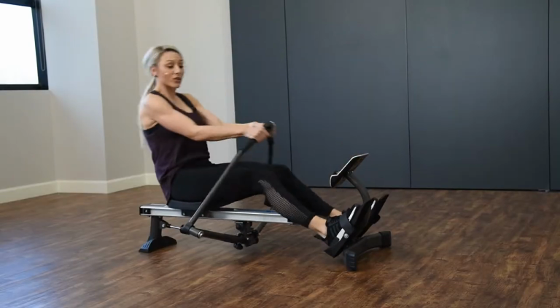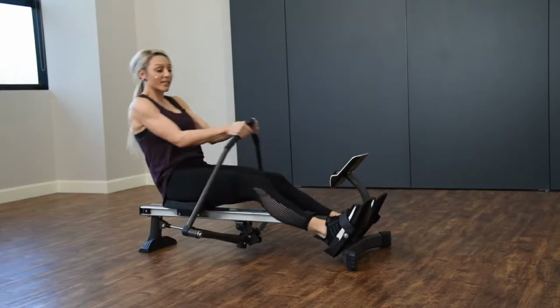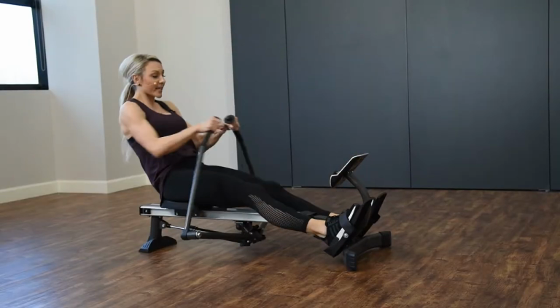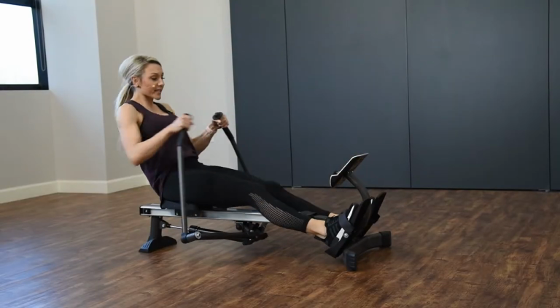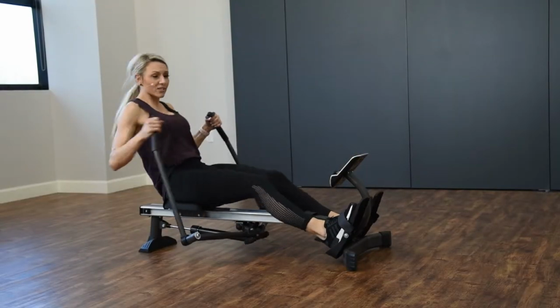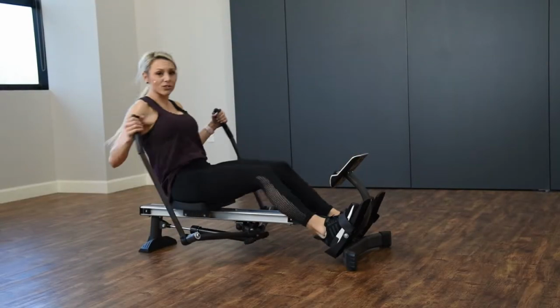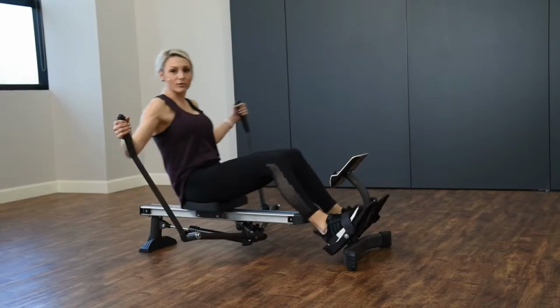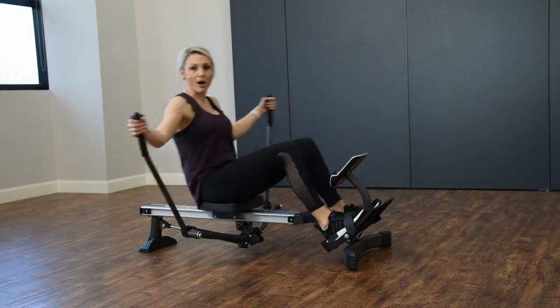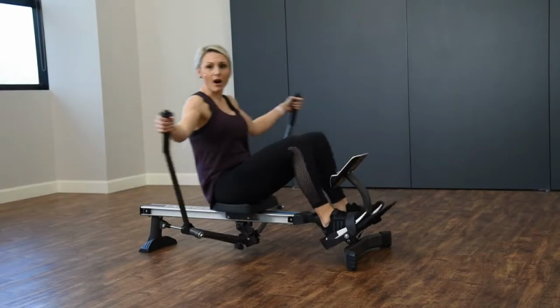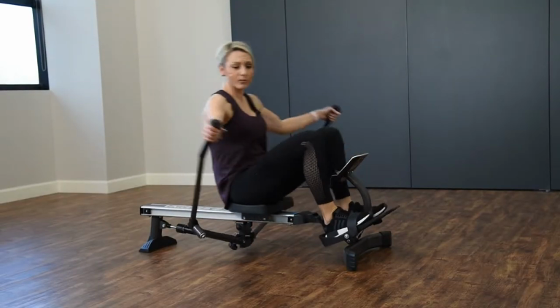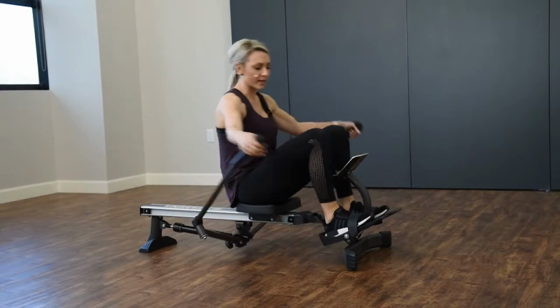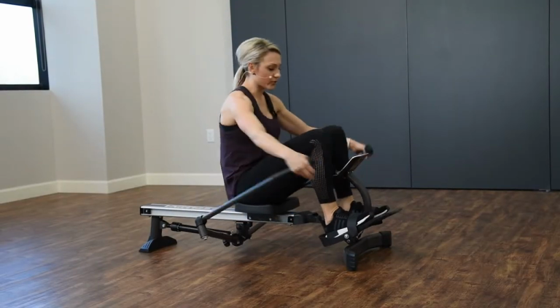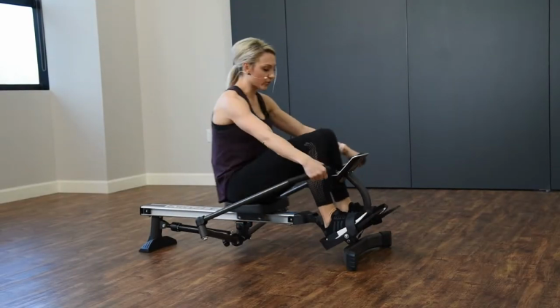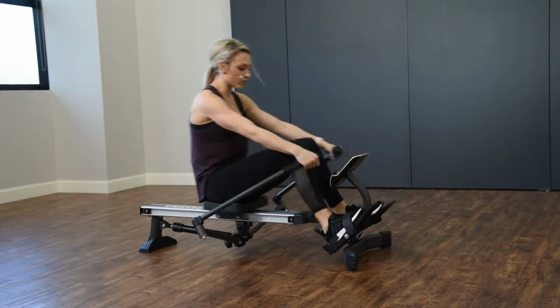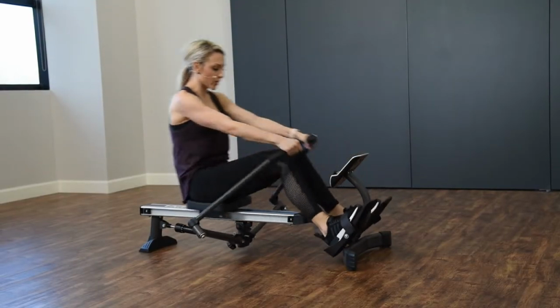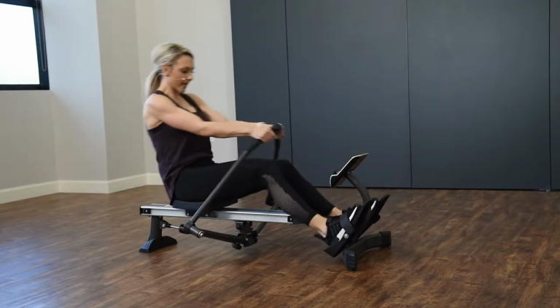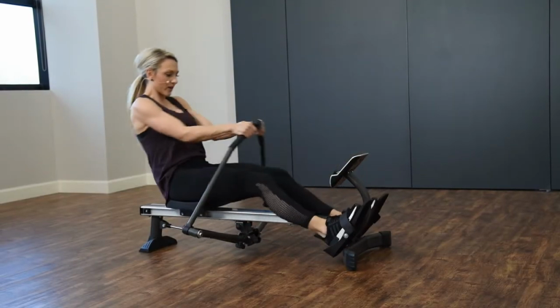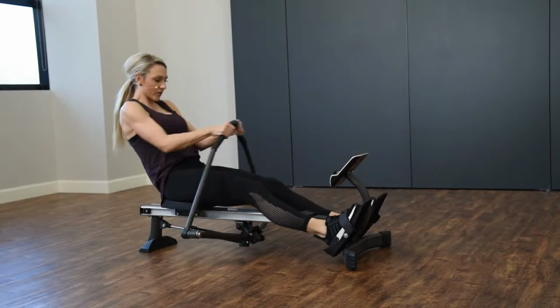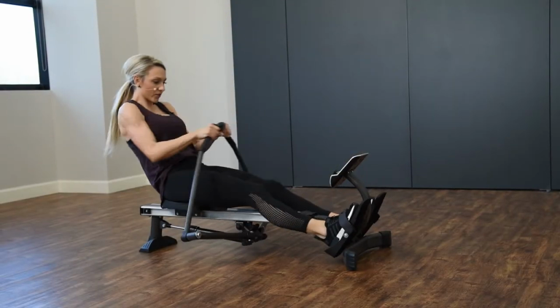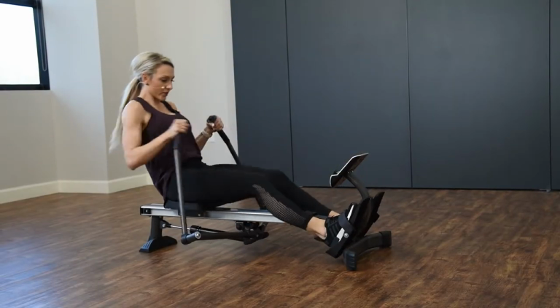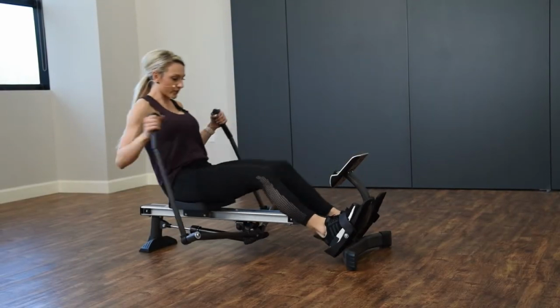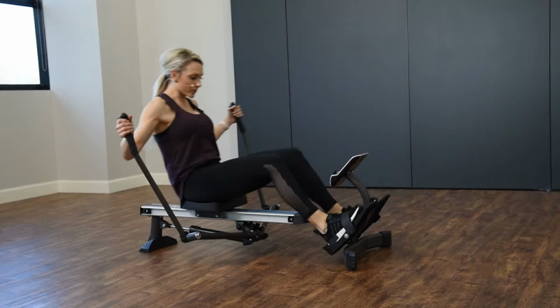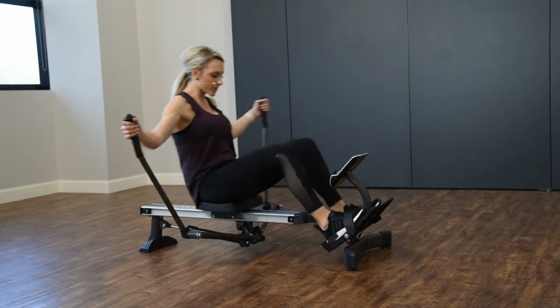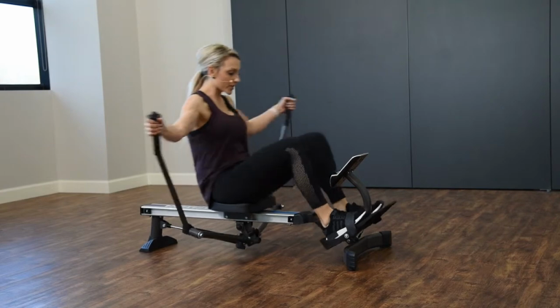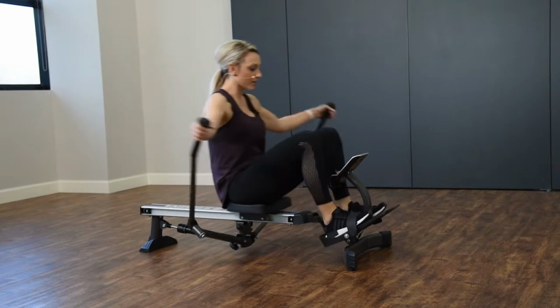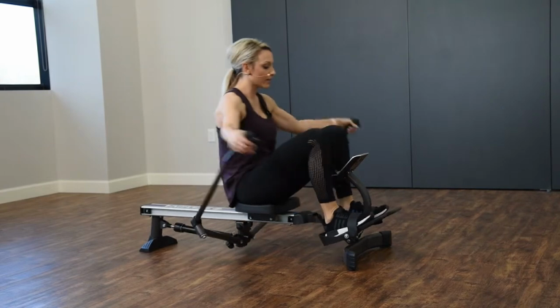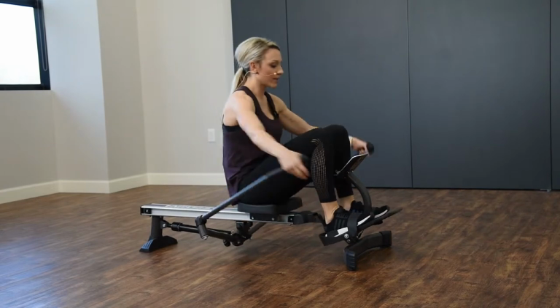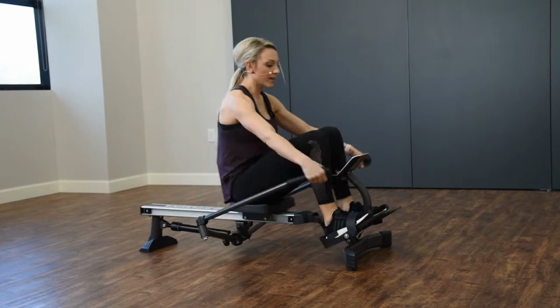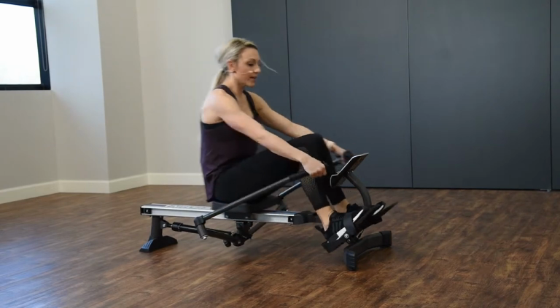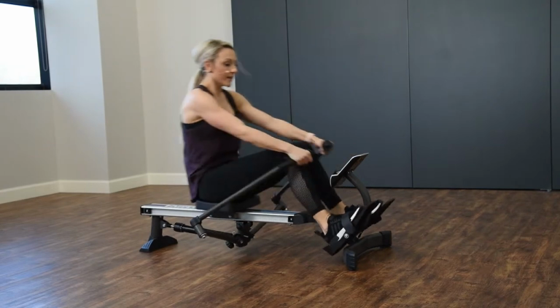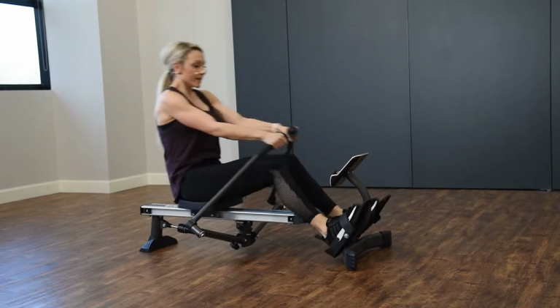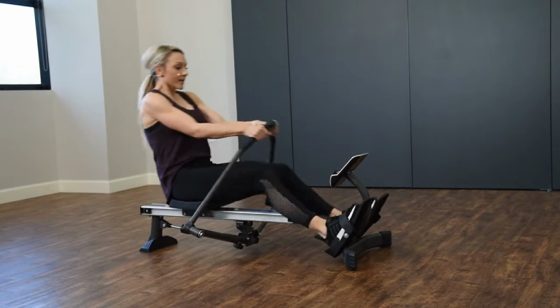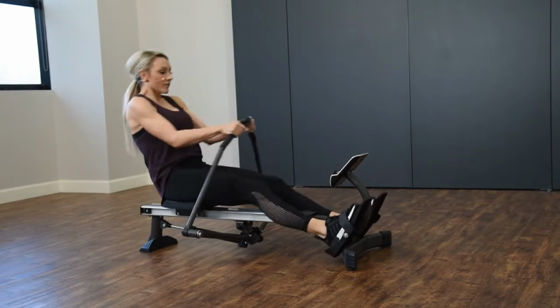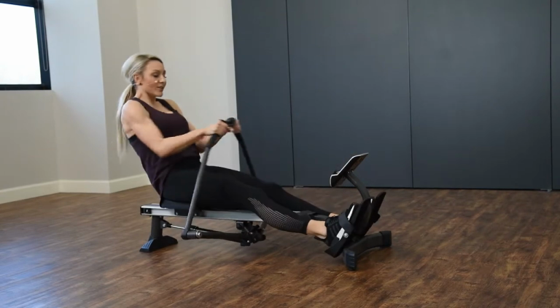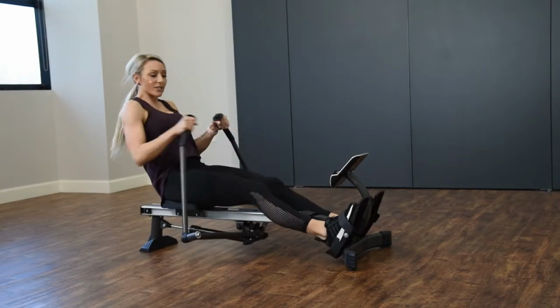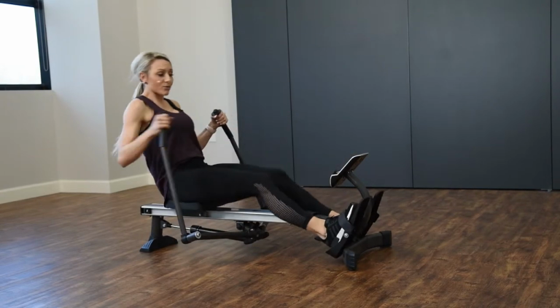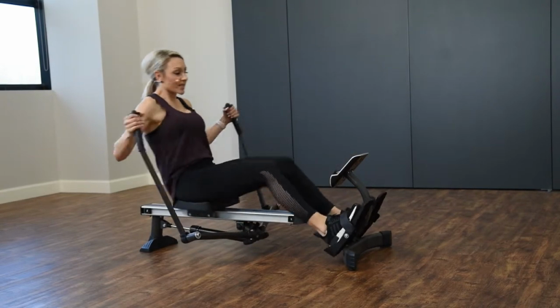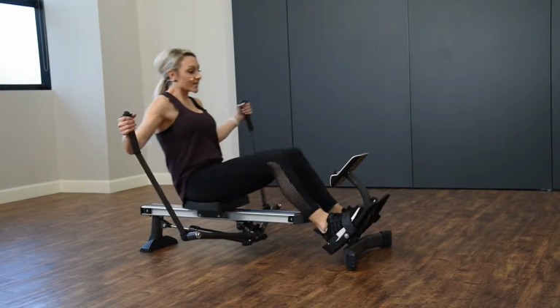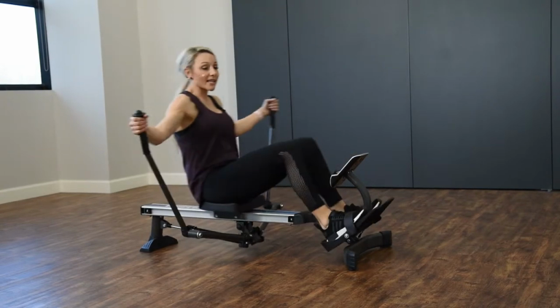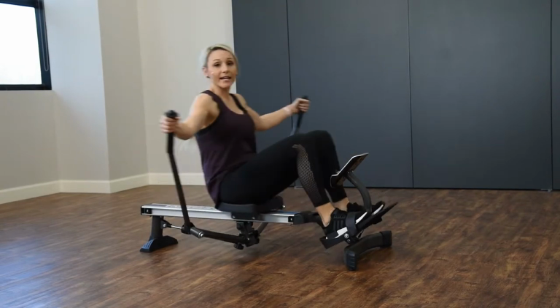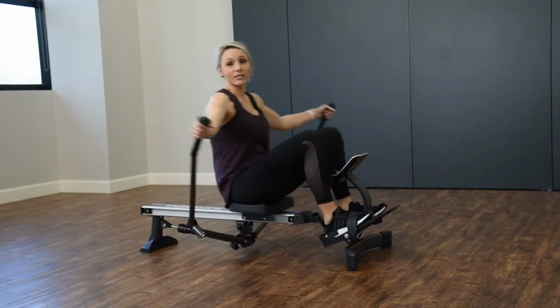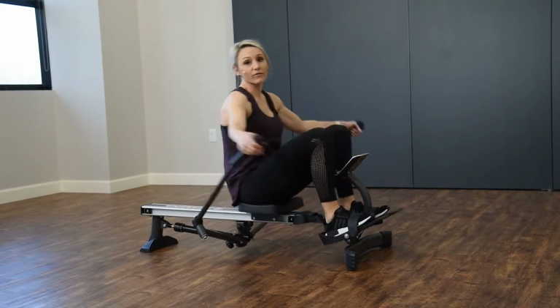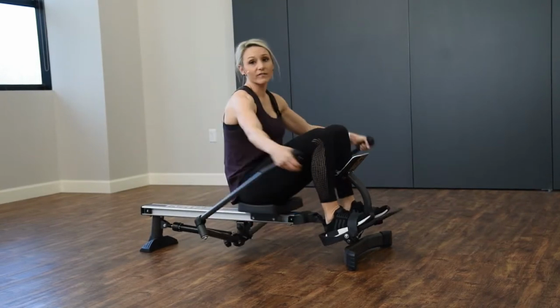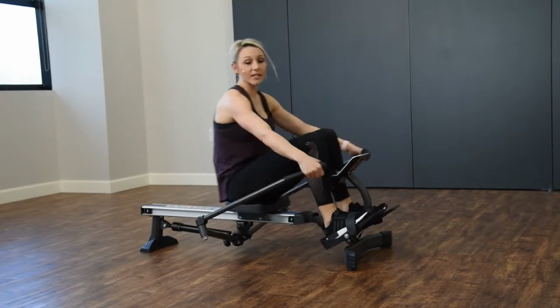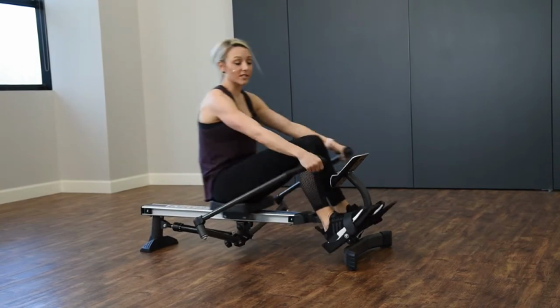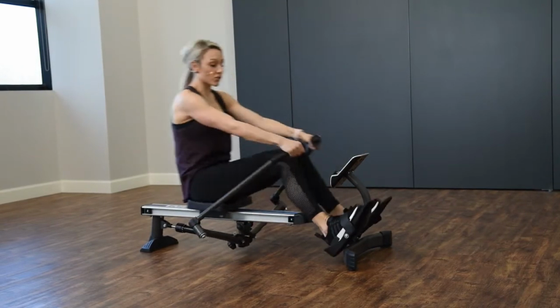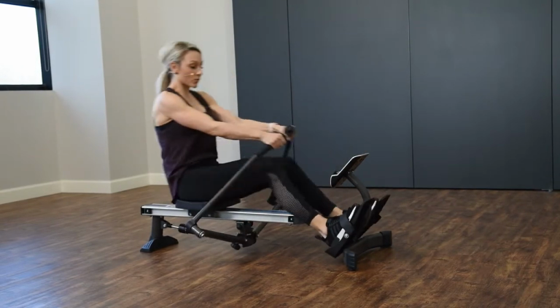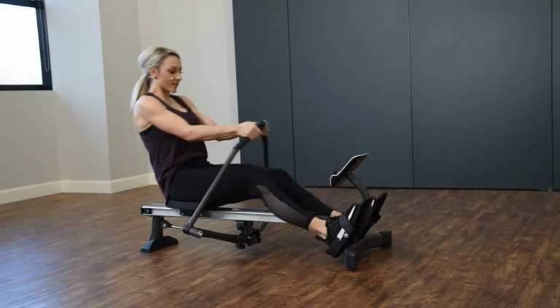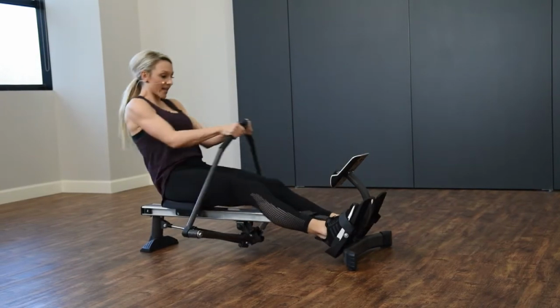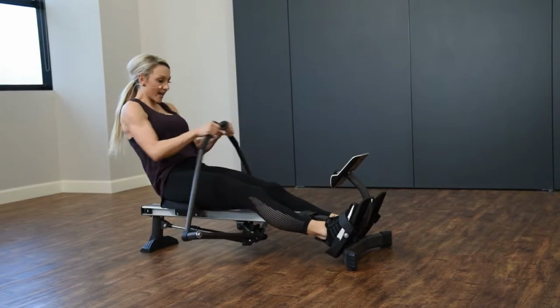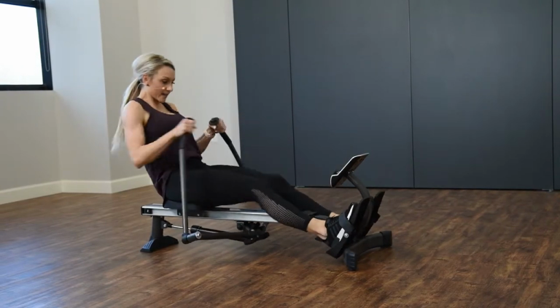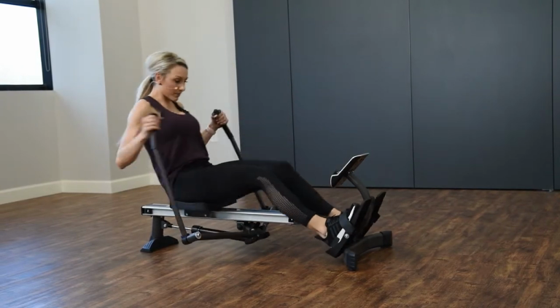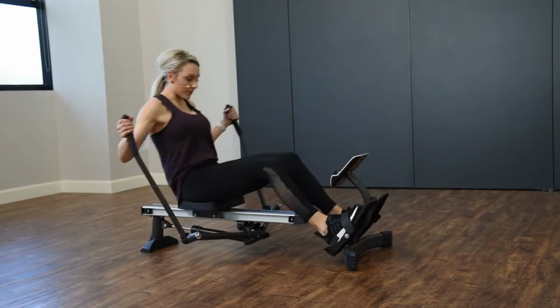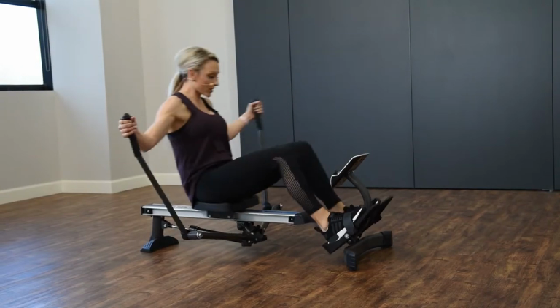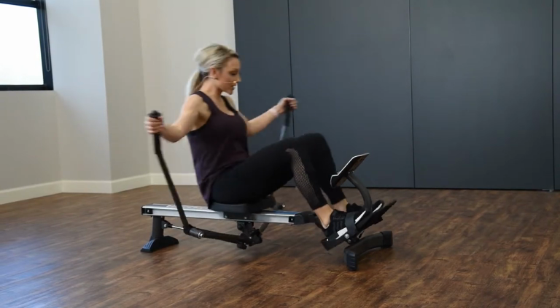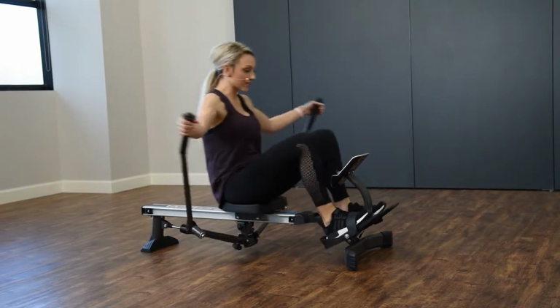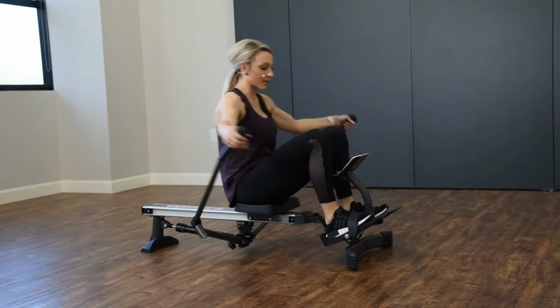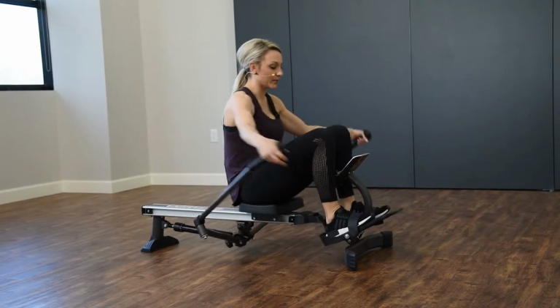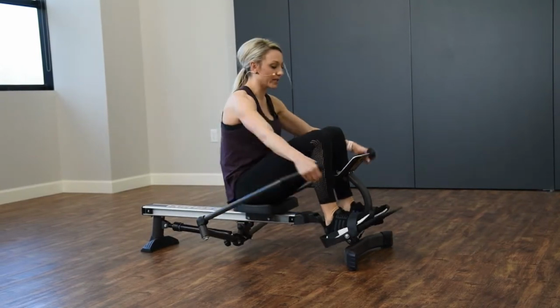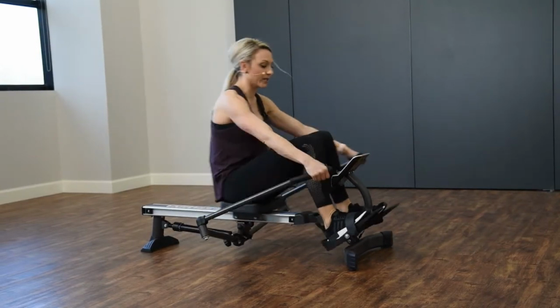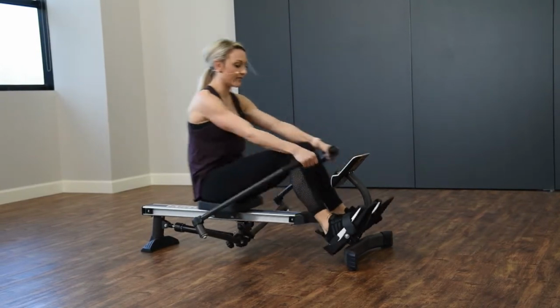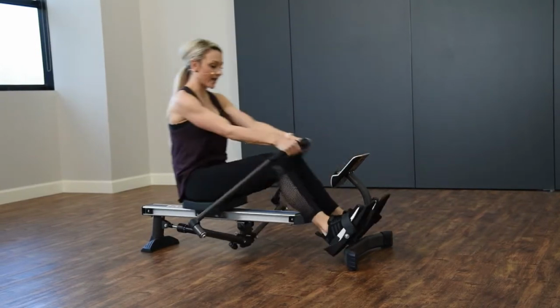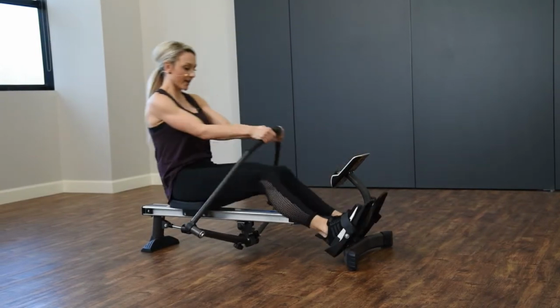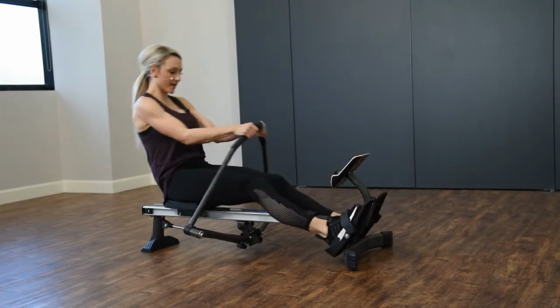If 30 seconds is too long whenever you're starting out on your intervals, if you need to do 10 seconds or 15 and shorten that burst, that's completely fine.